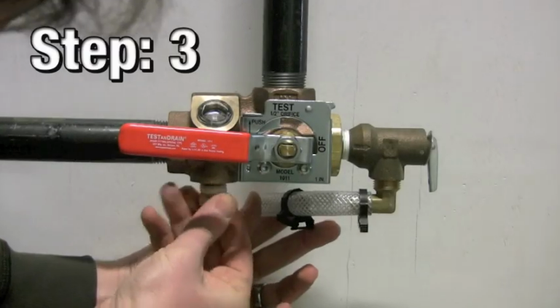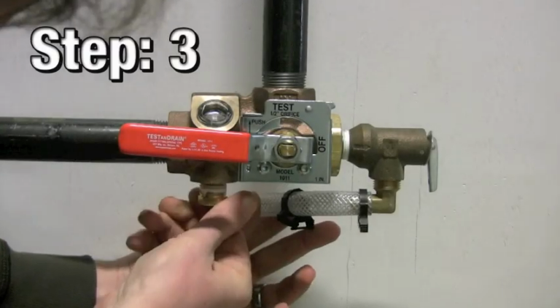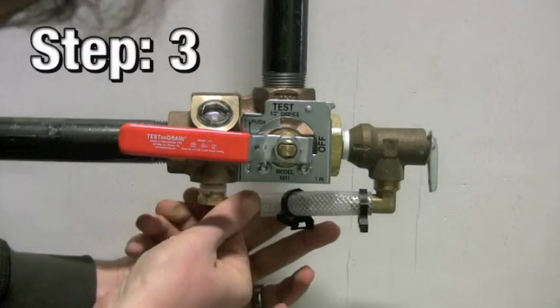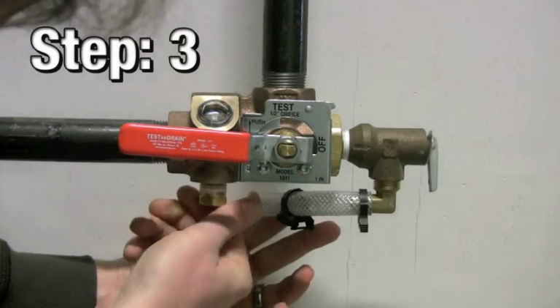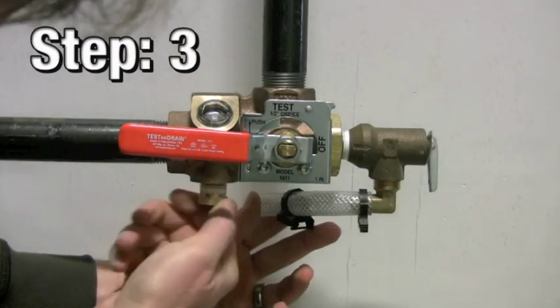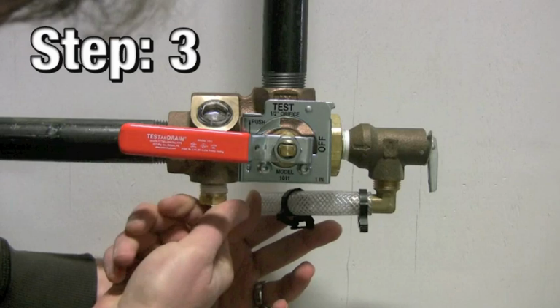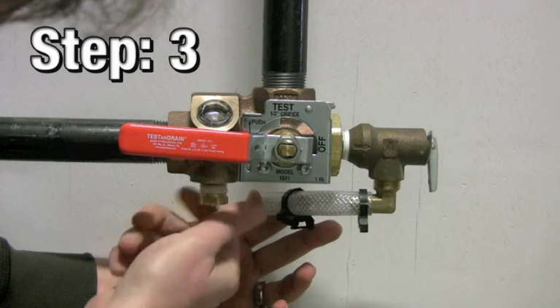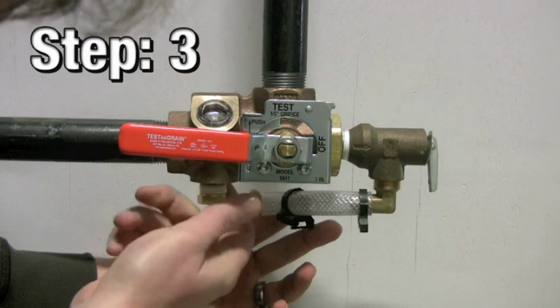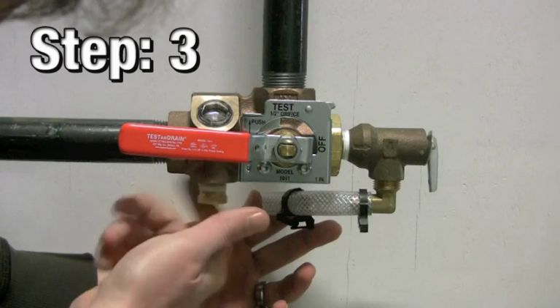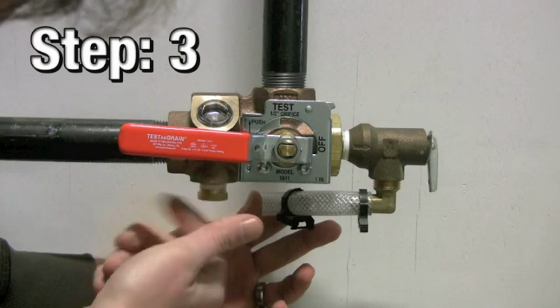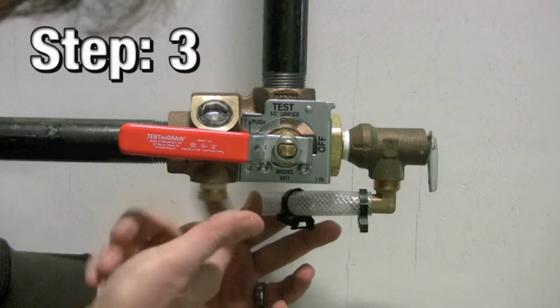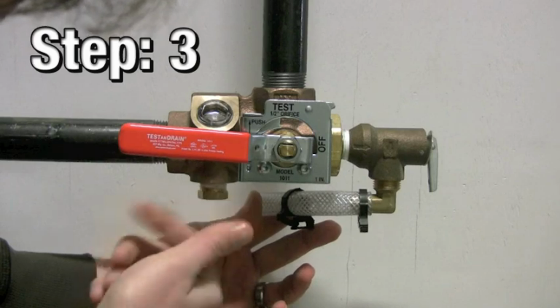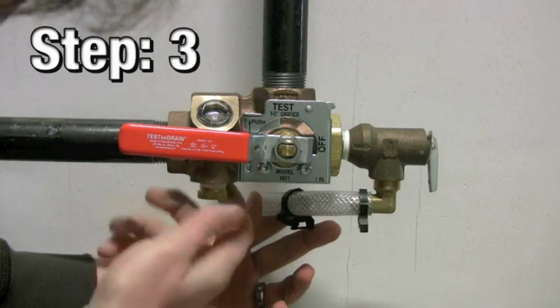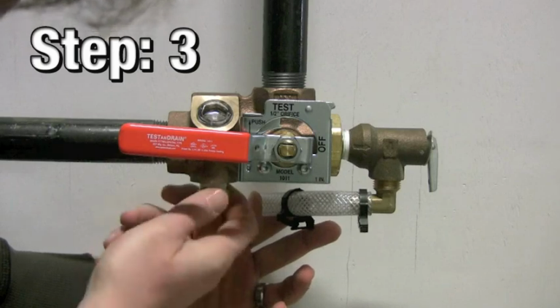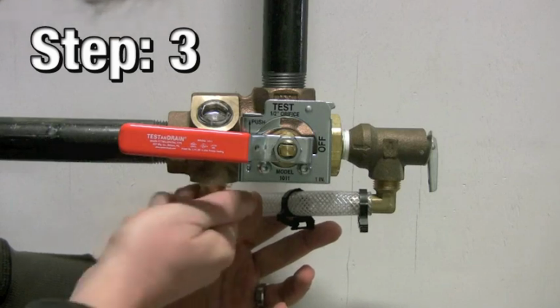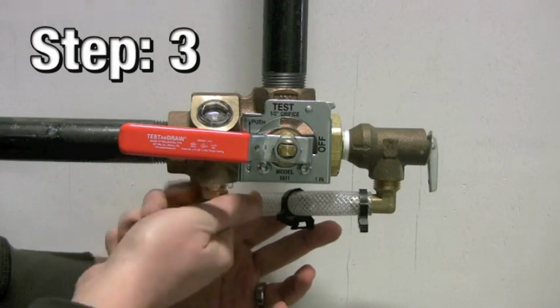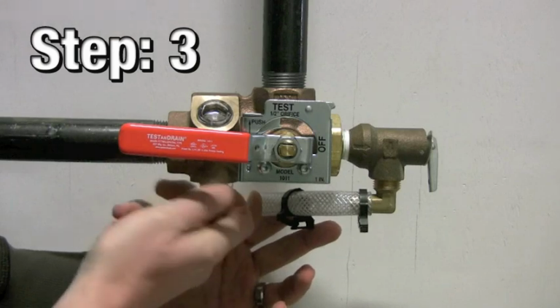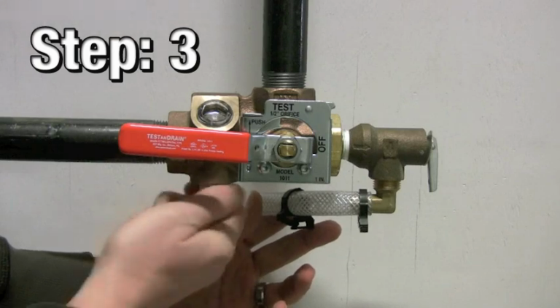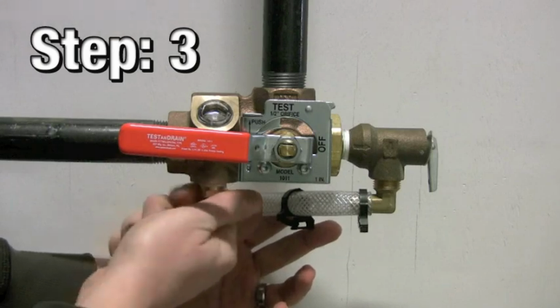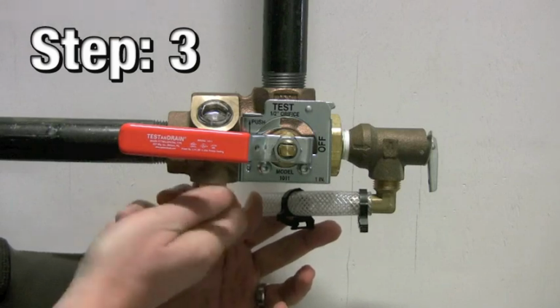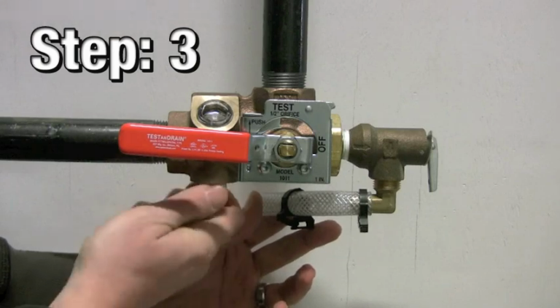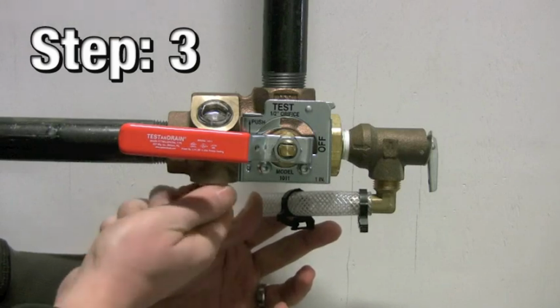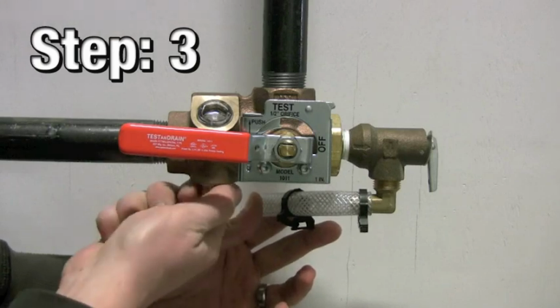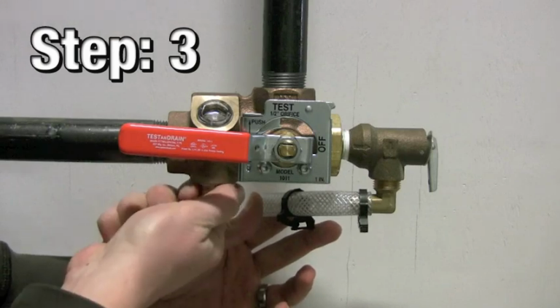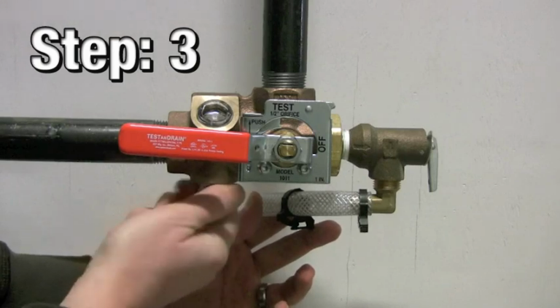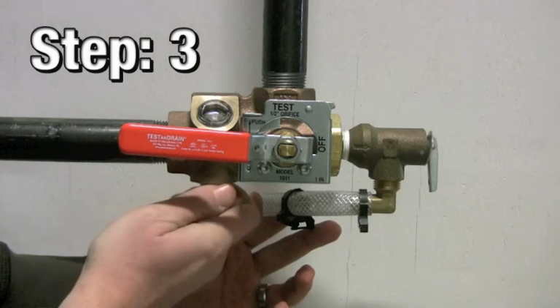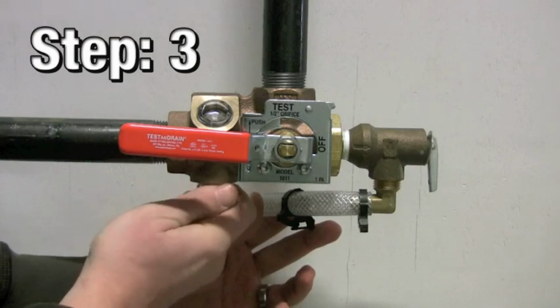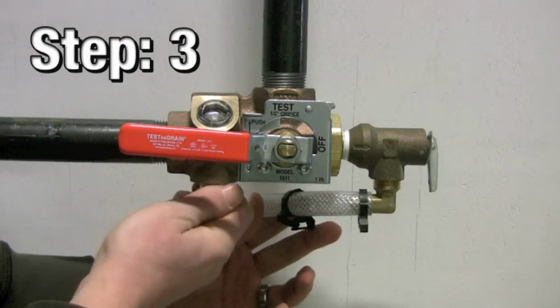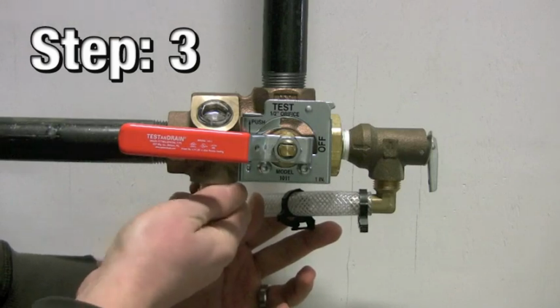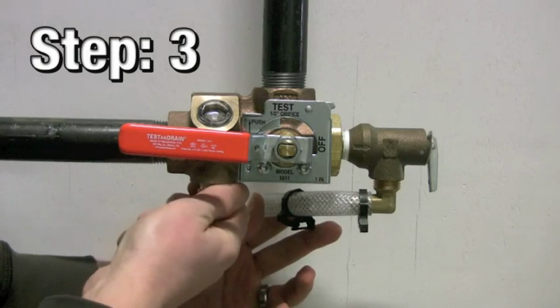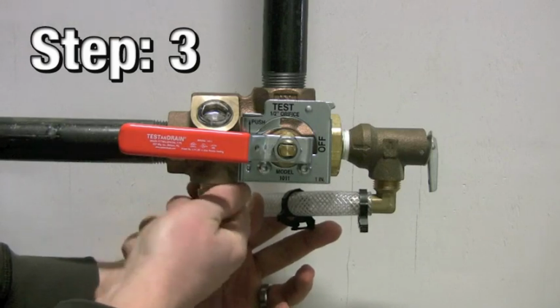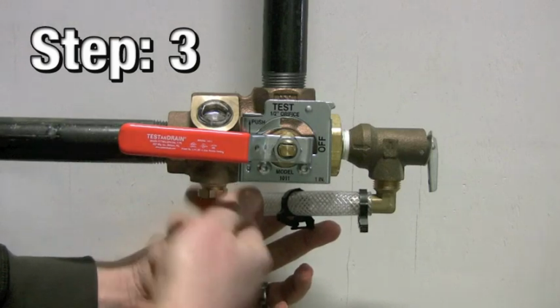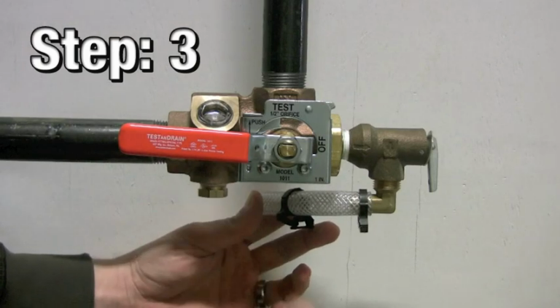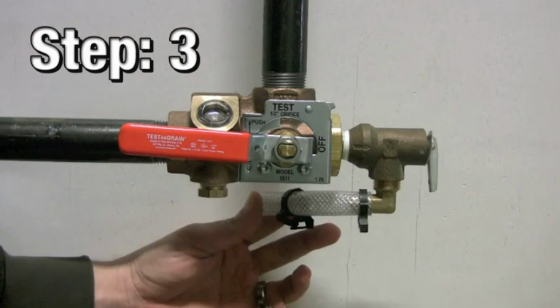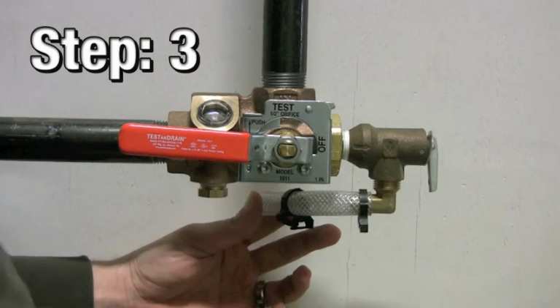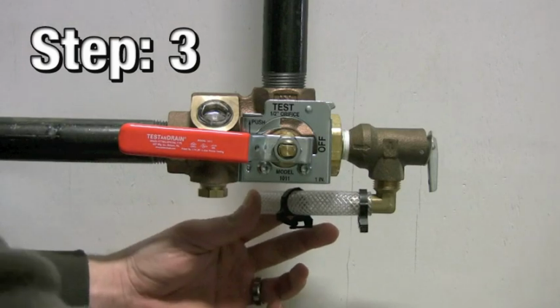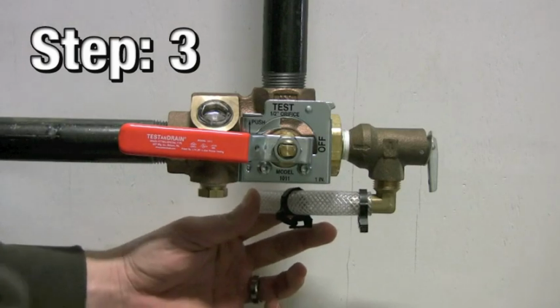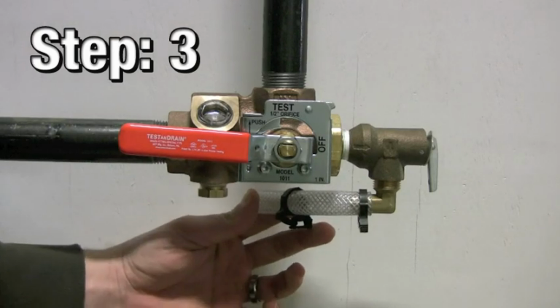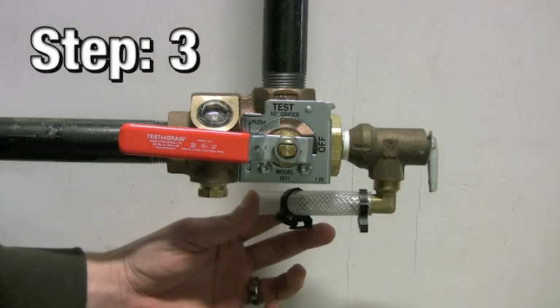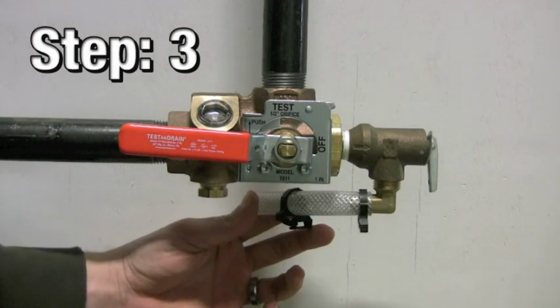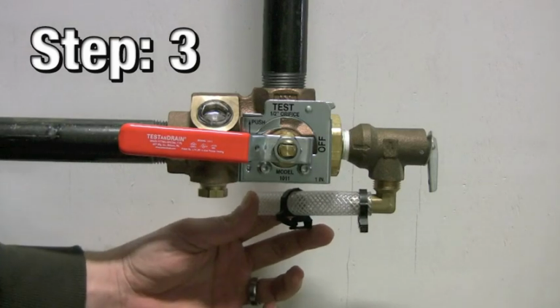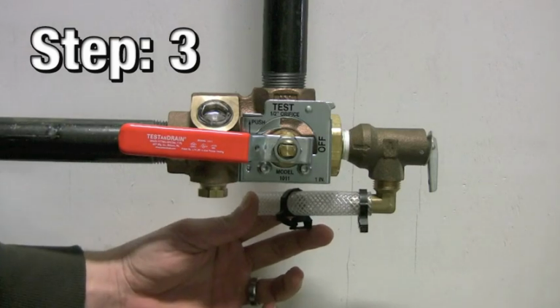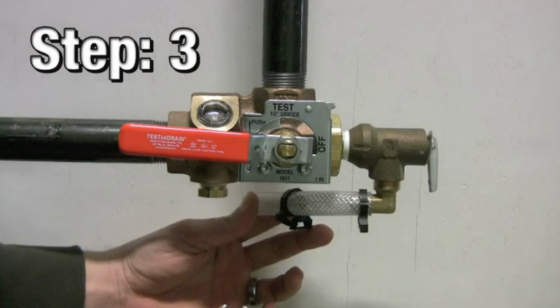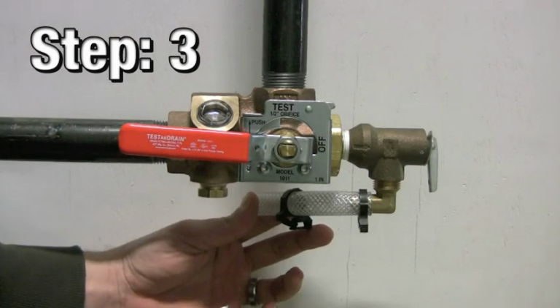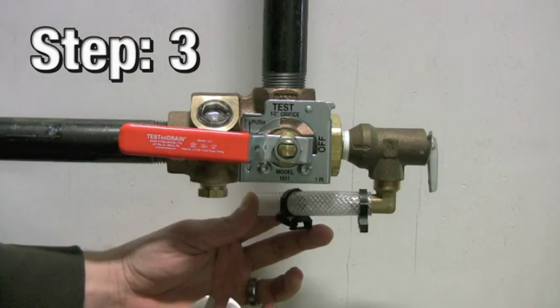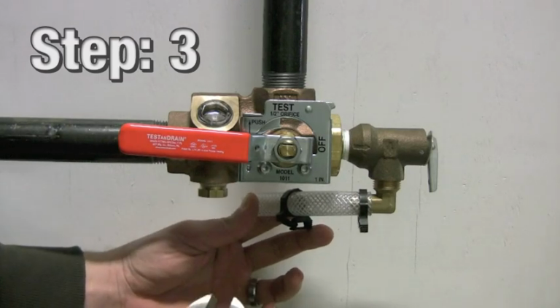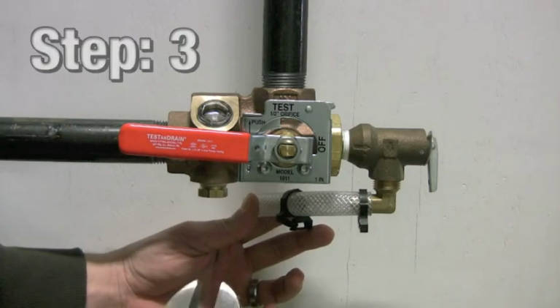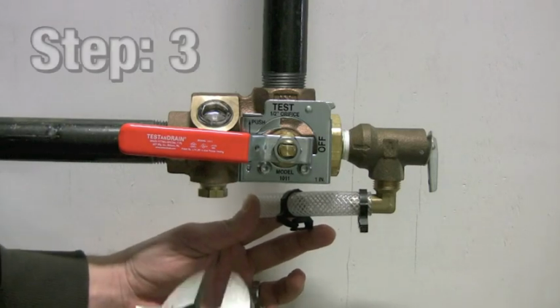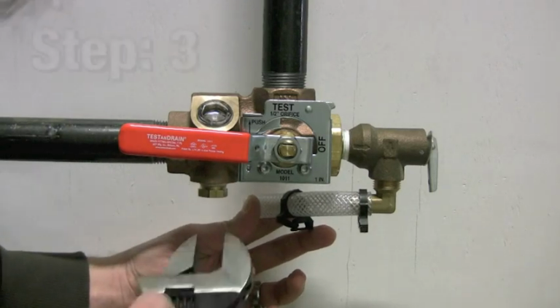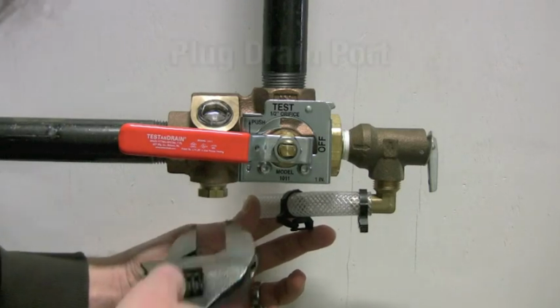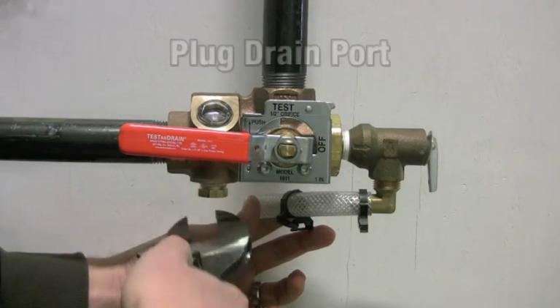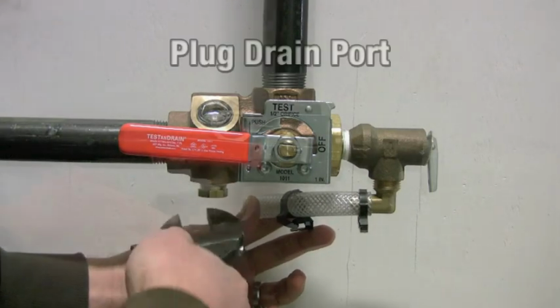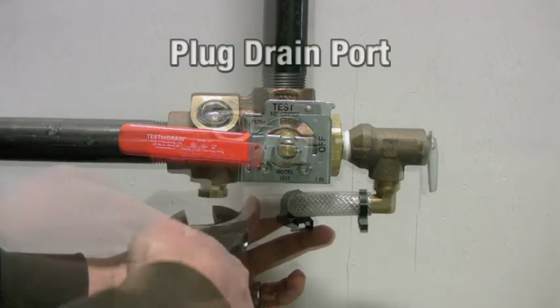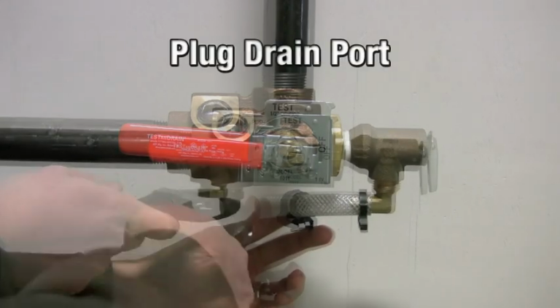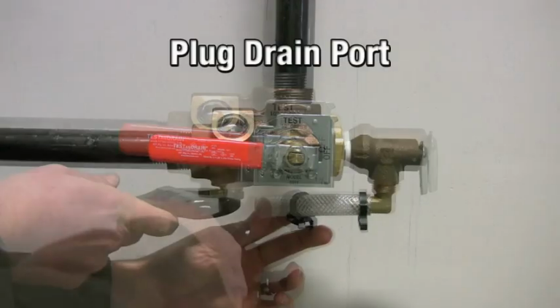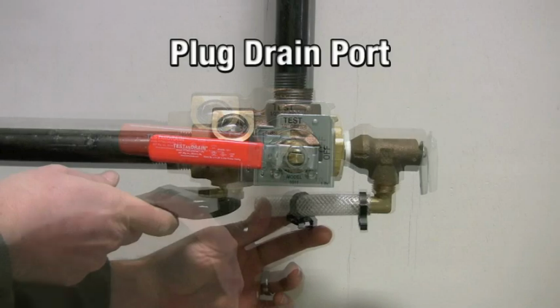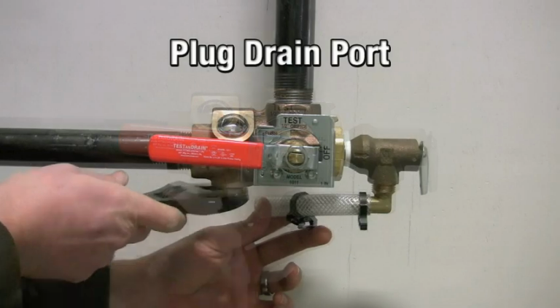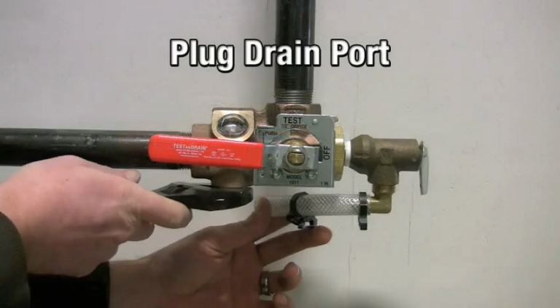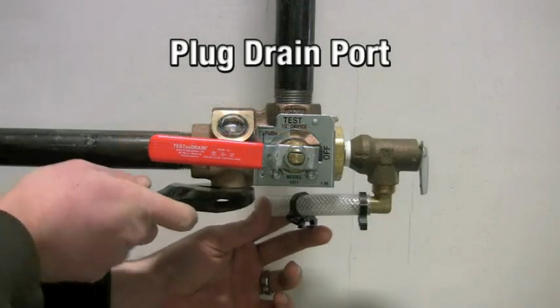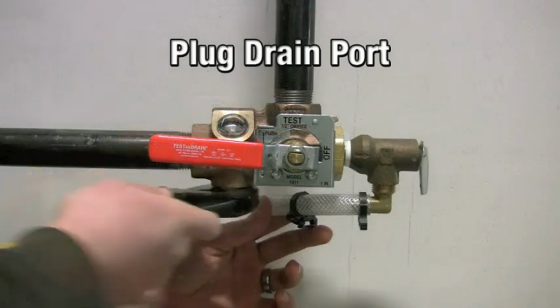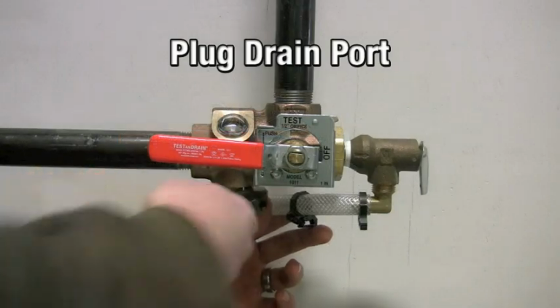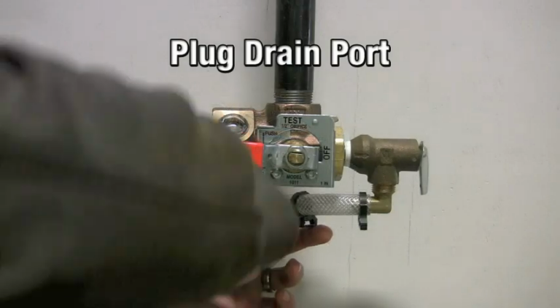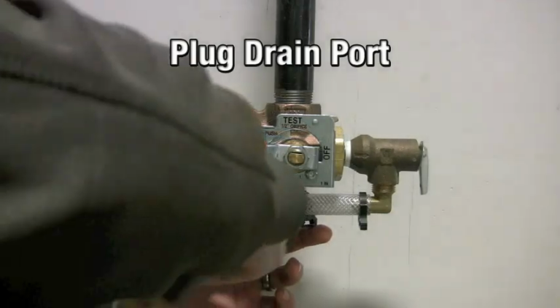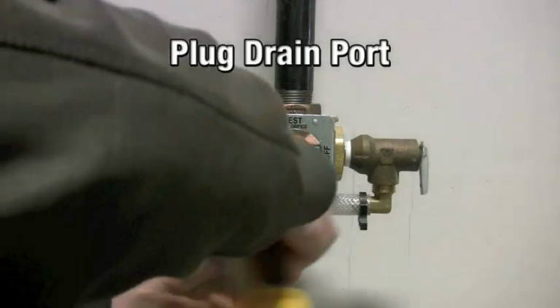Step 3: seal the open port with a drain plug. If you are using the AGF field kit, a drain plug is provided.